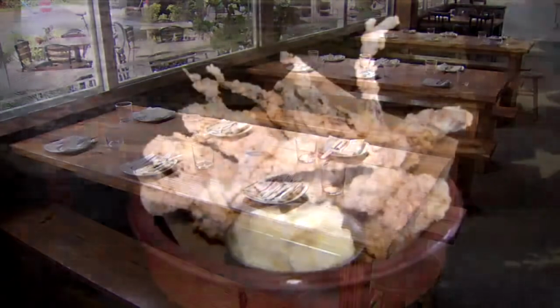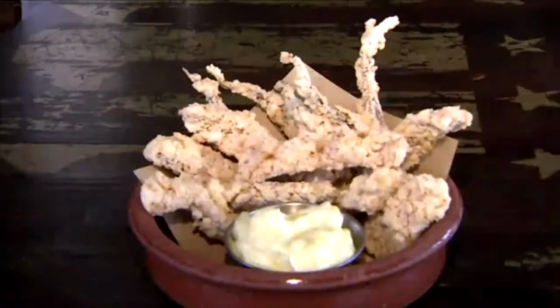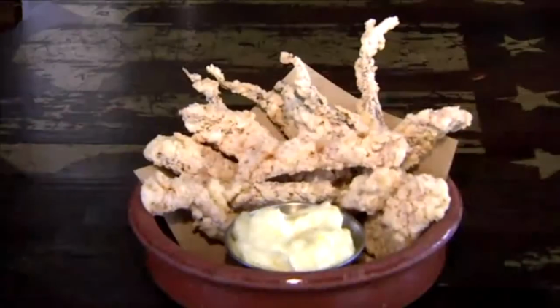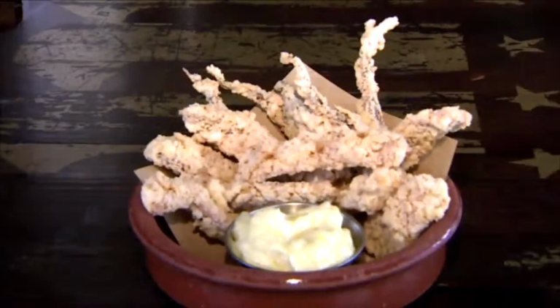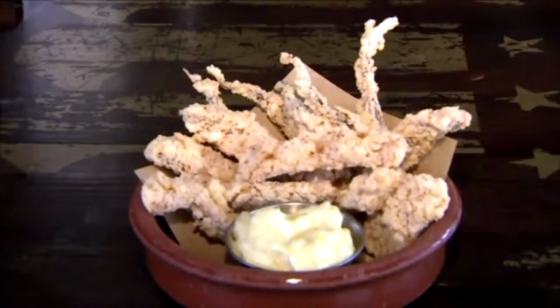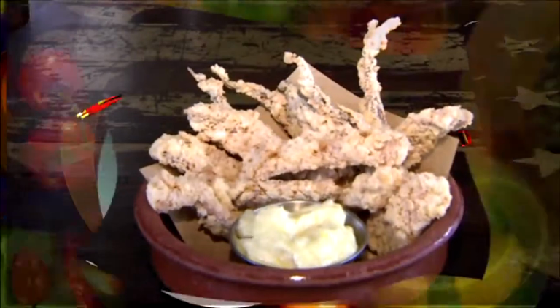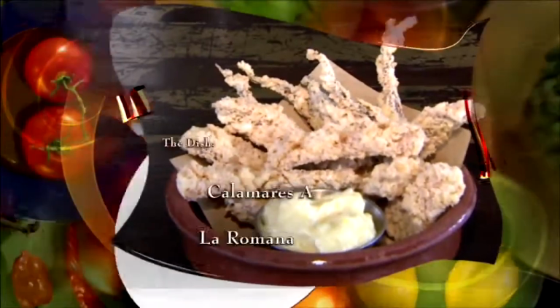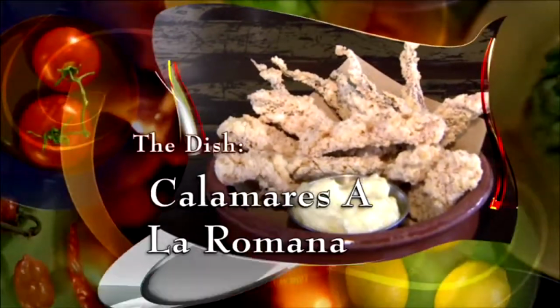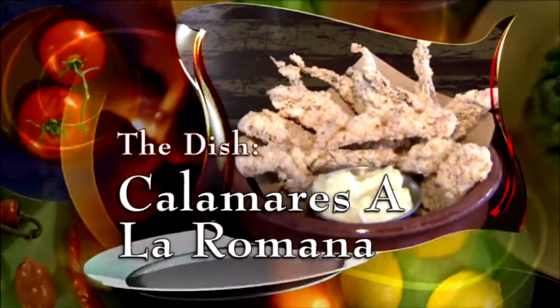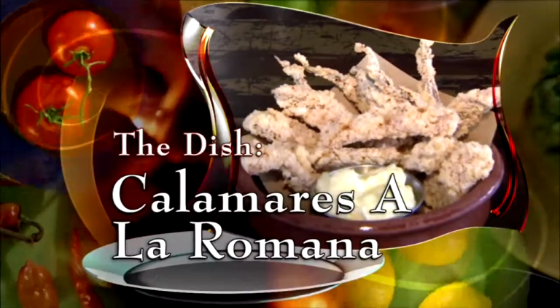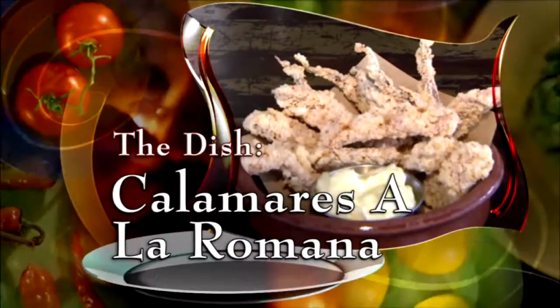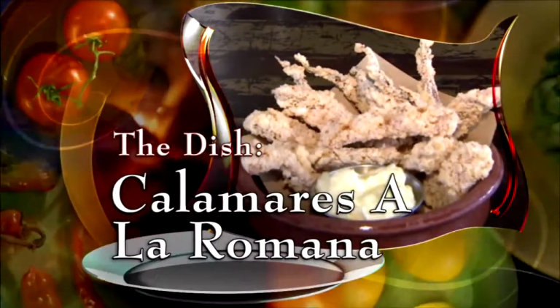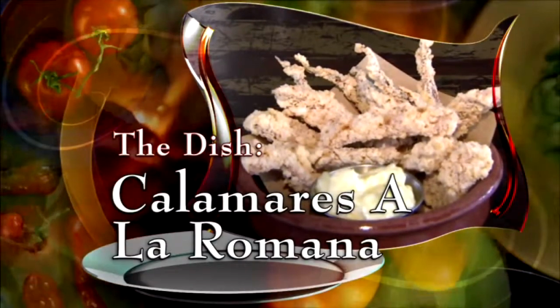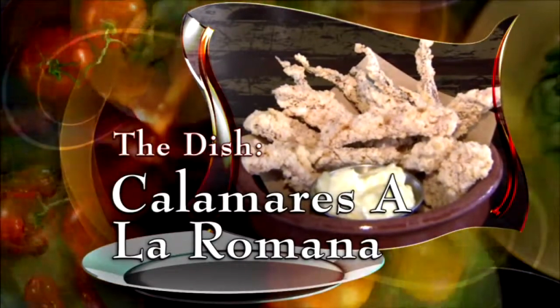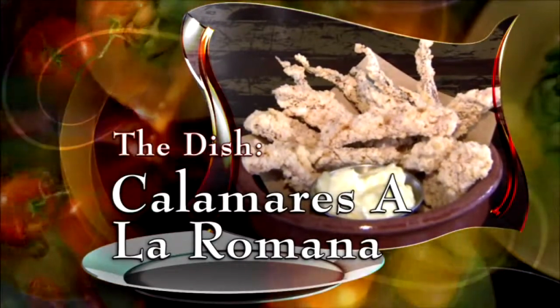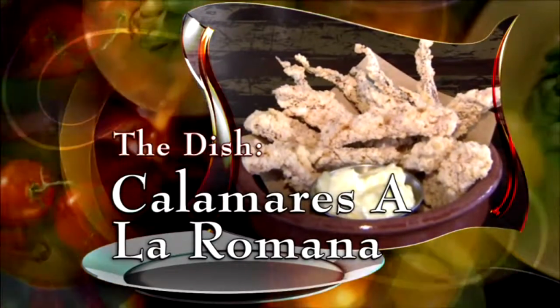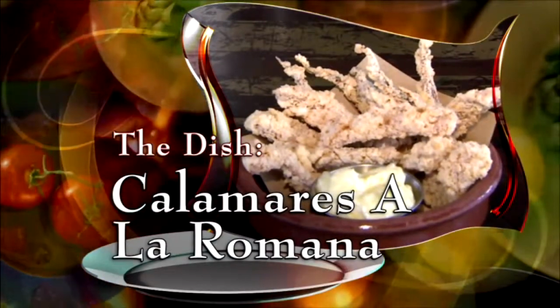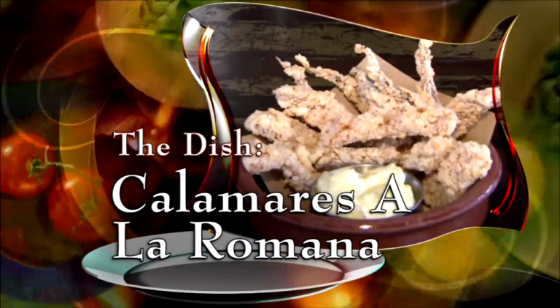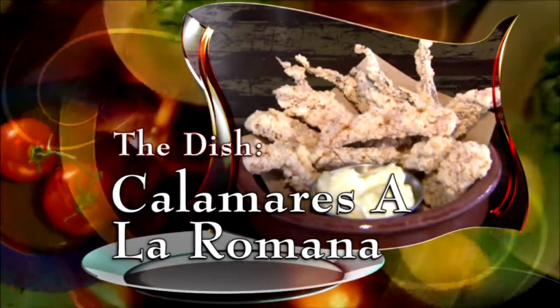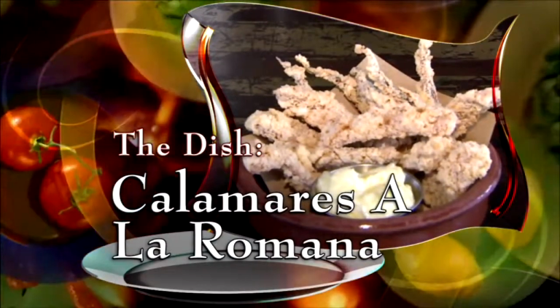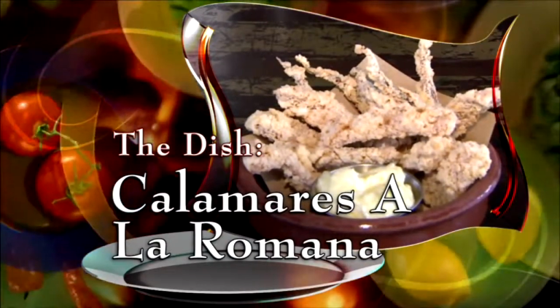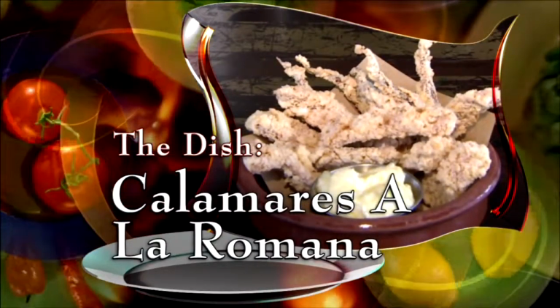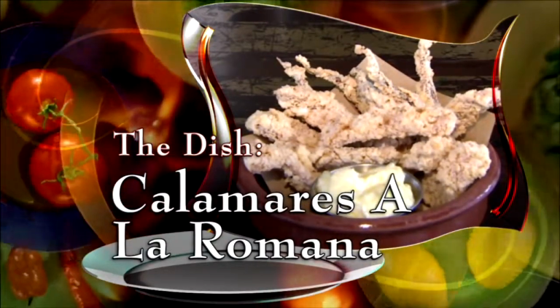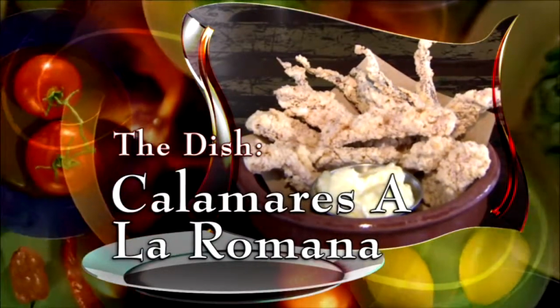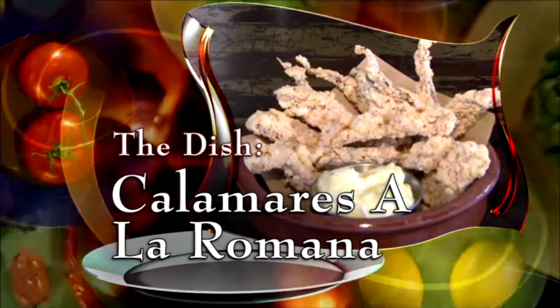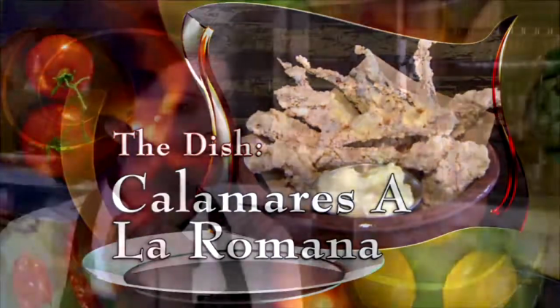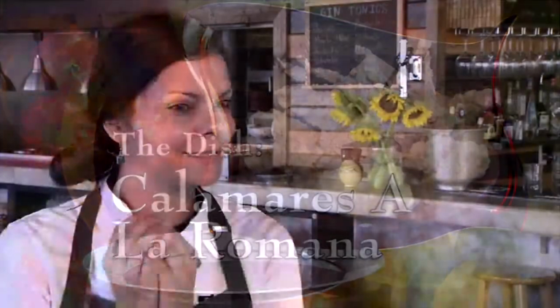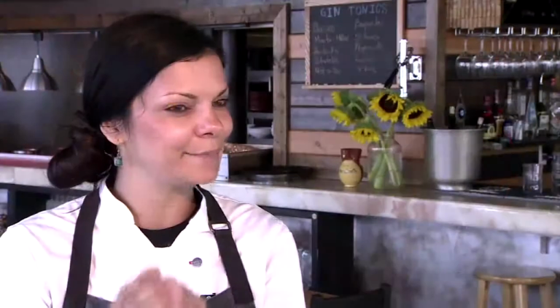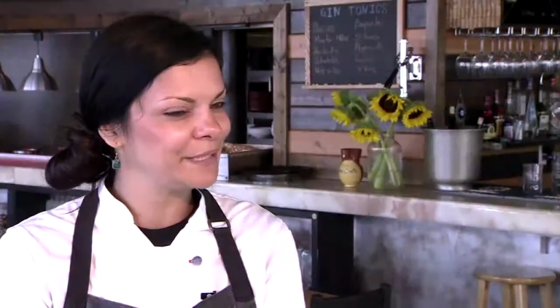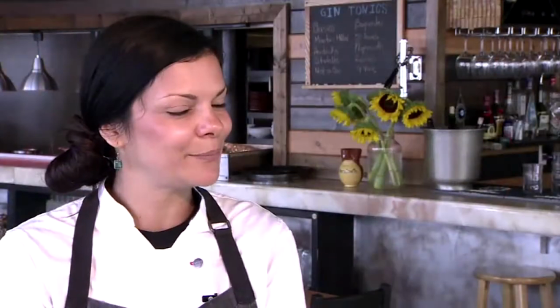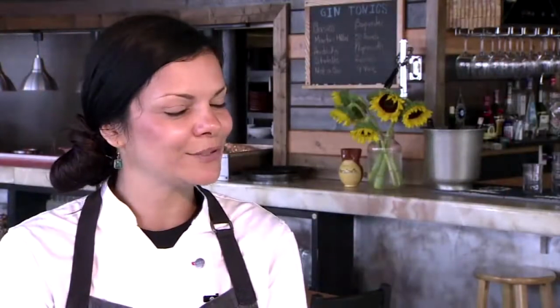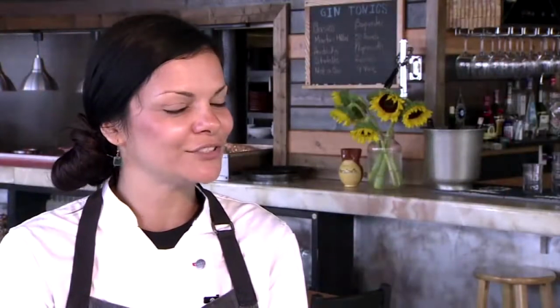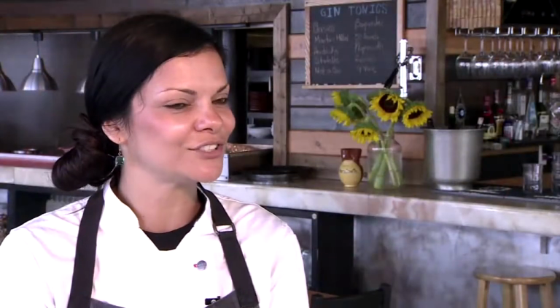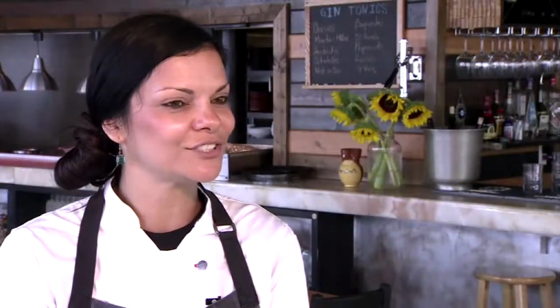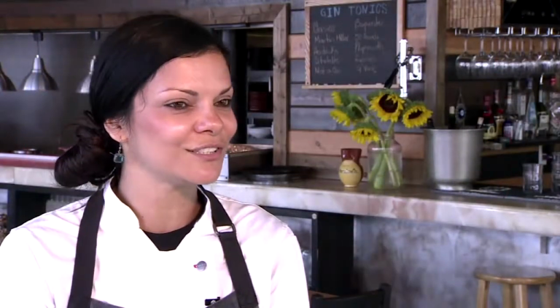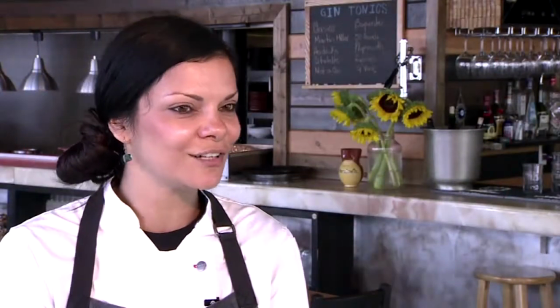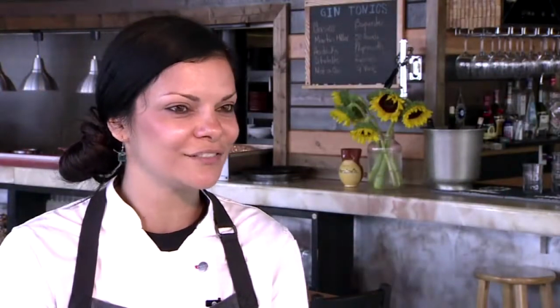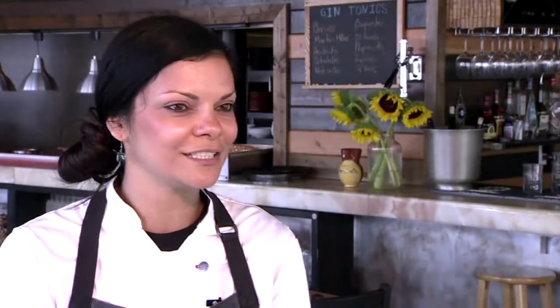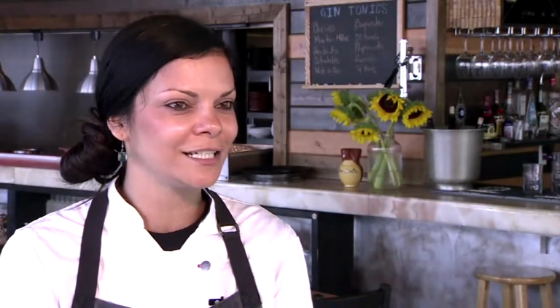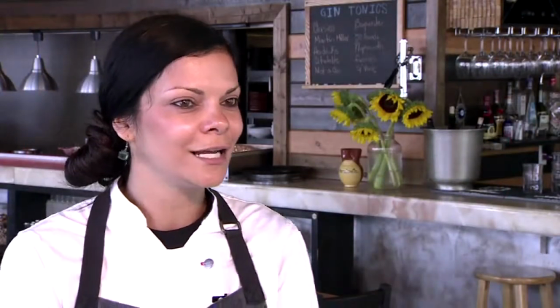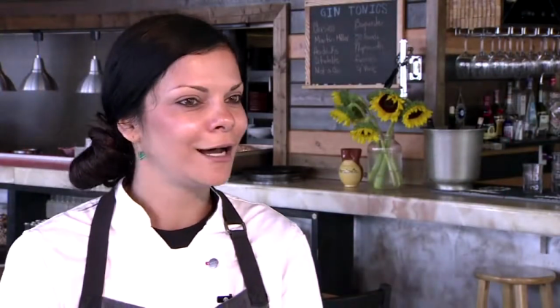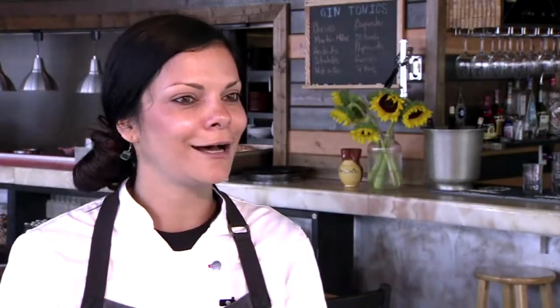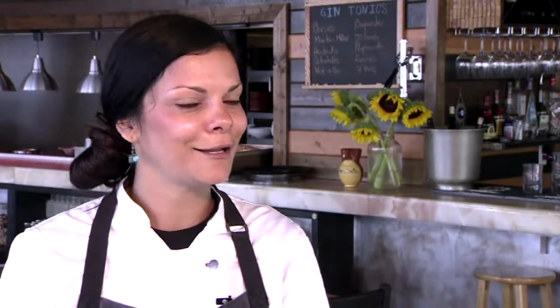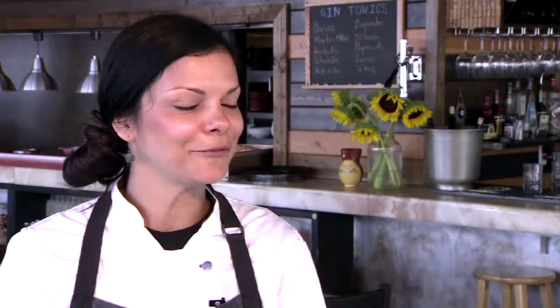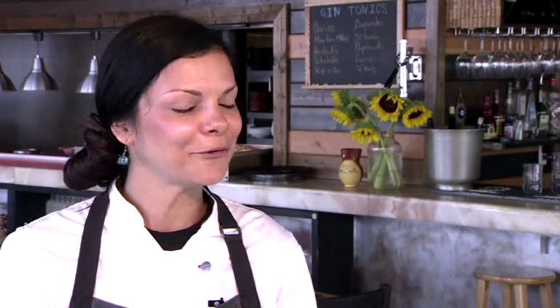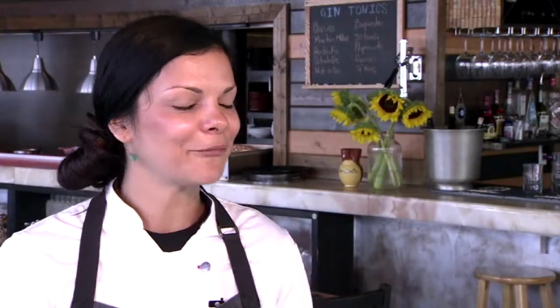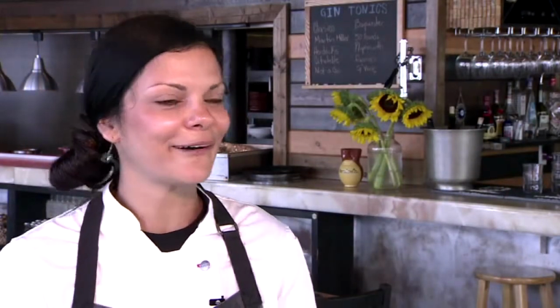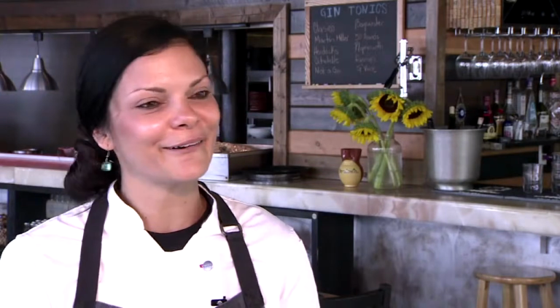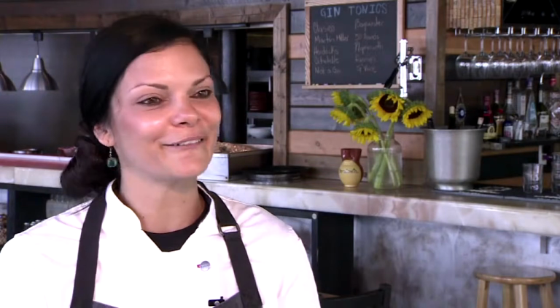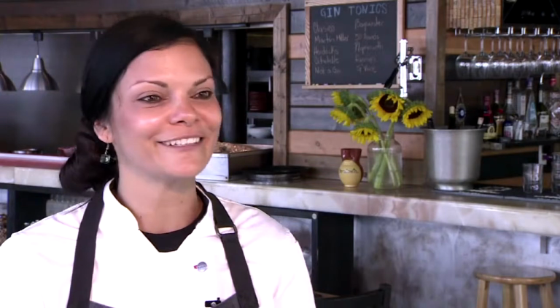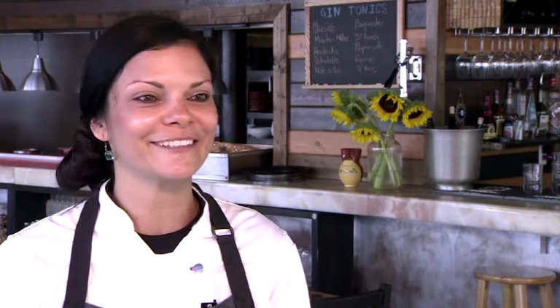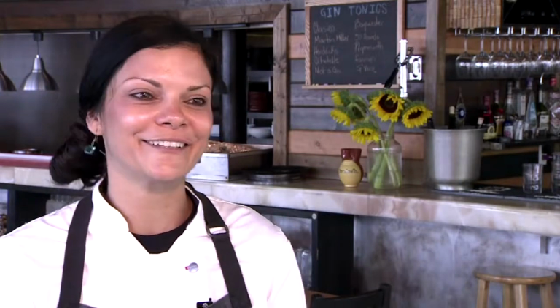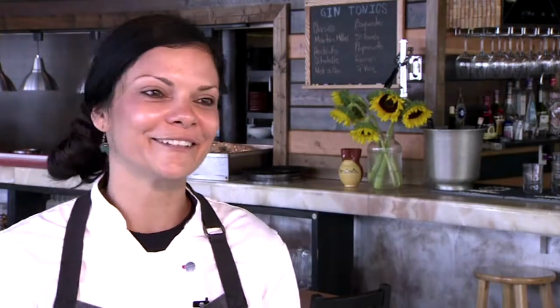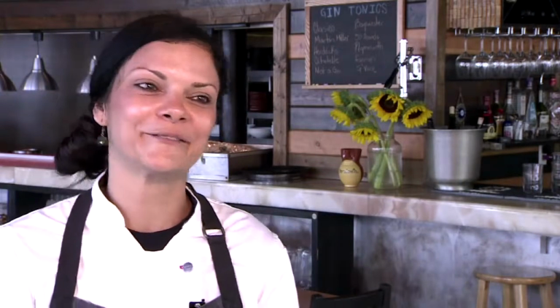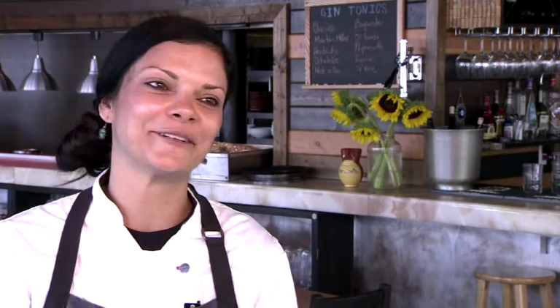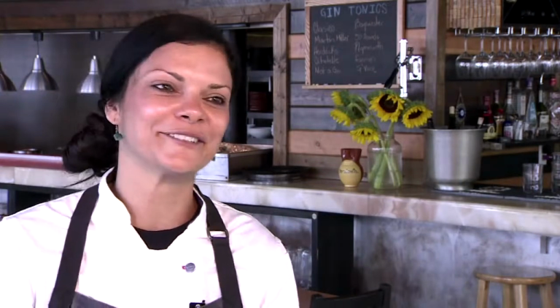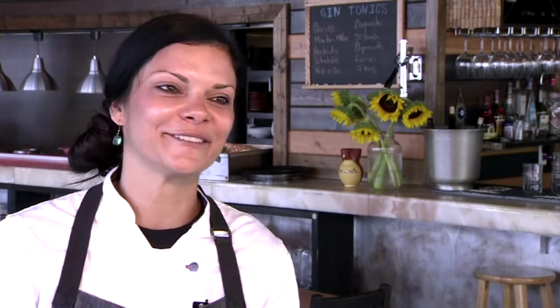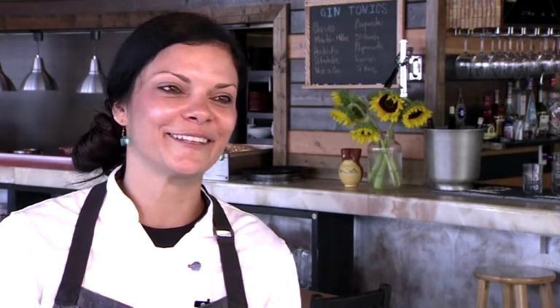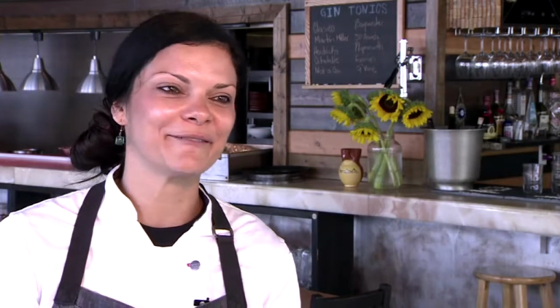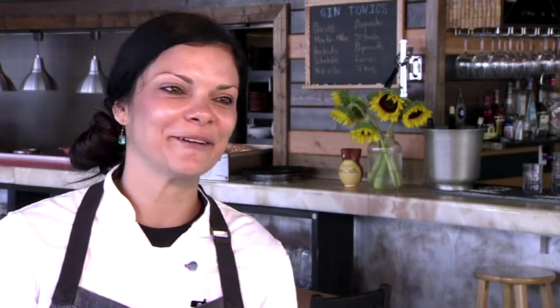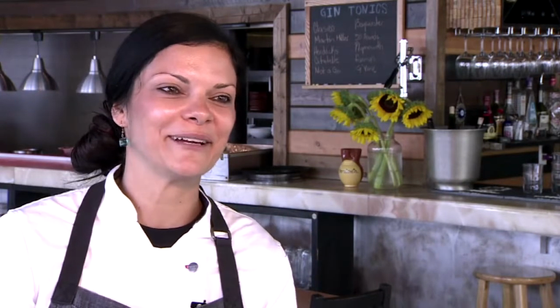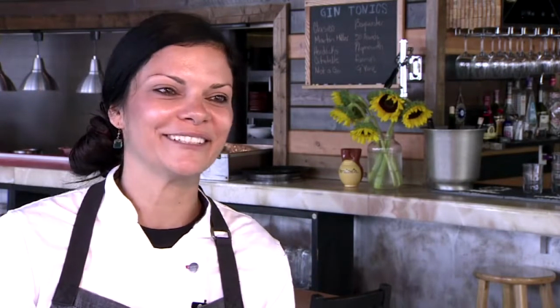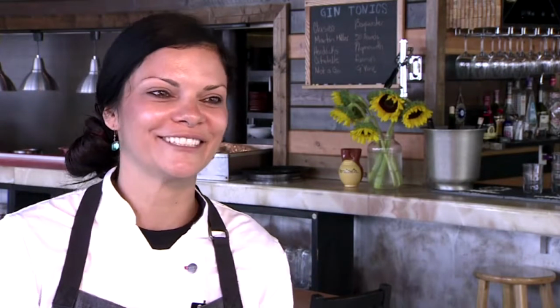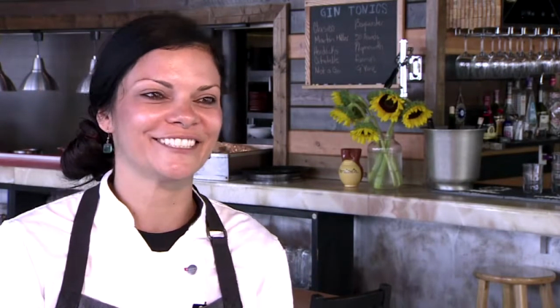The dish we're making is Calamares a la Romana. The people just love it and I'm so proud of it. That's a special thing about my dish.